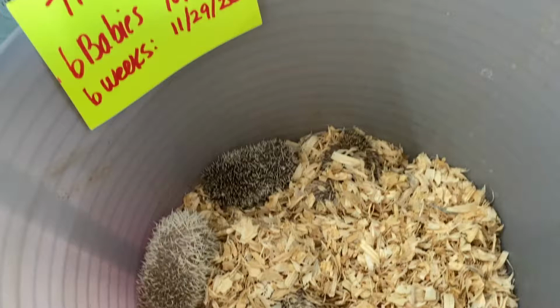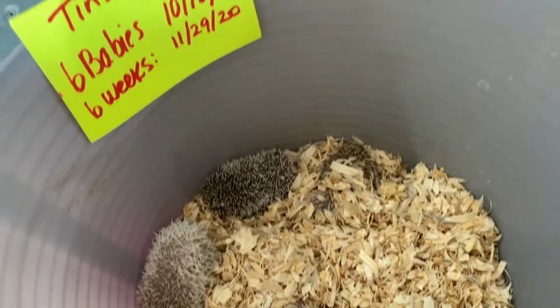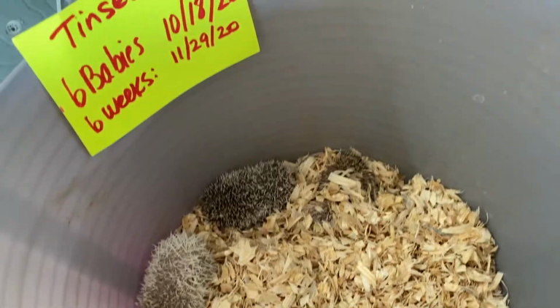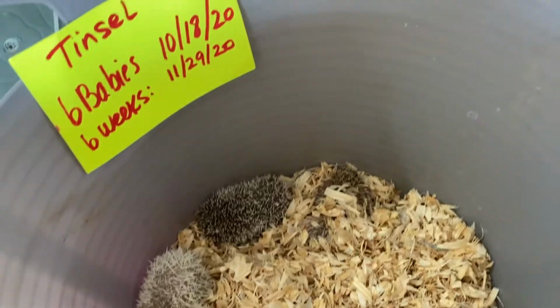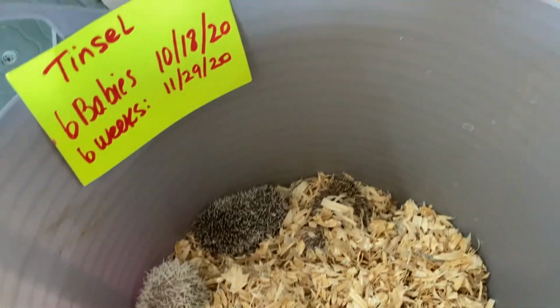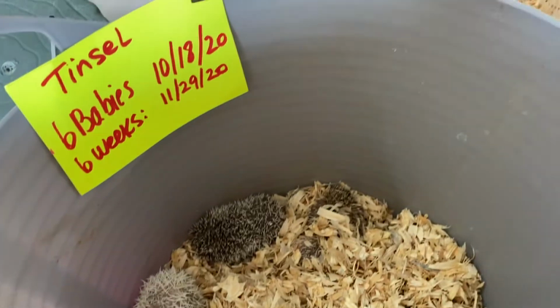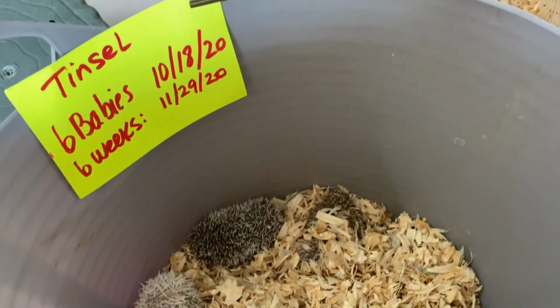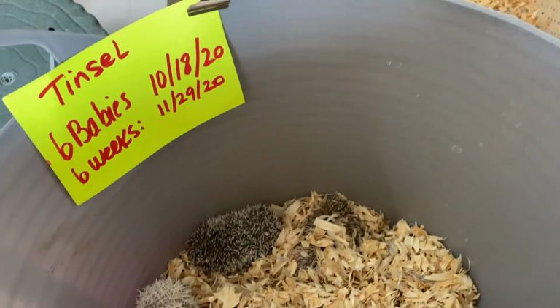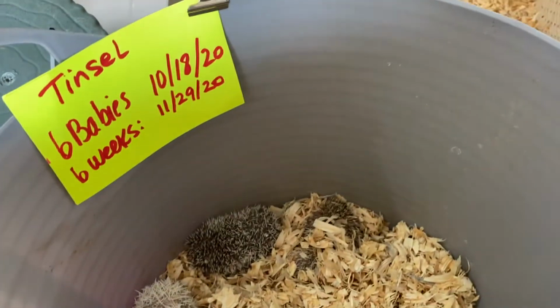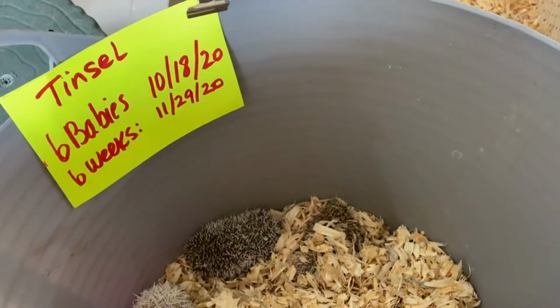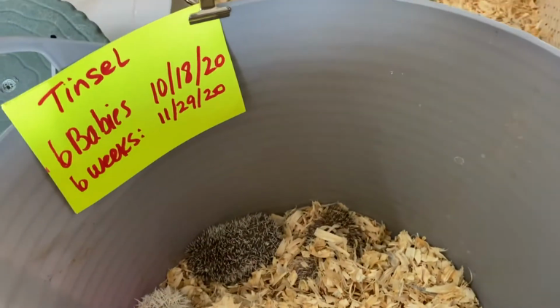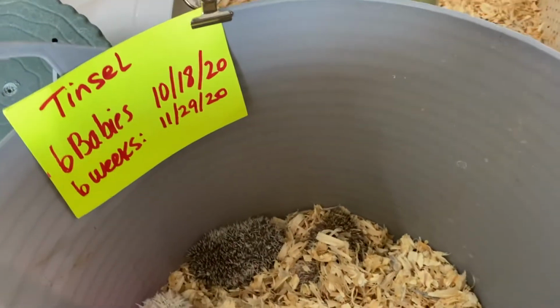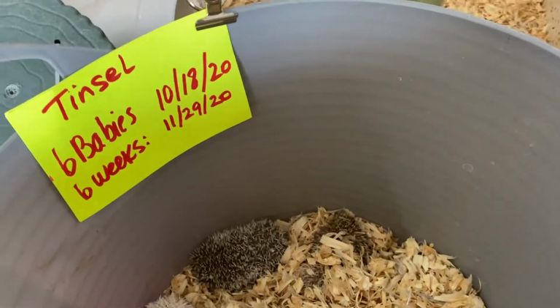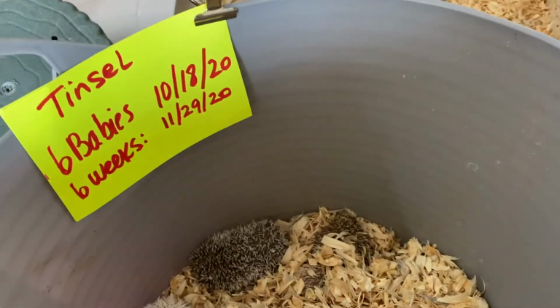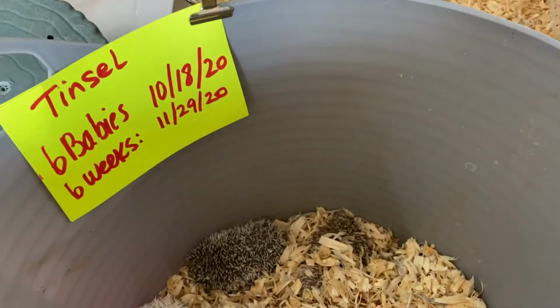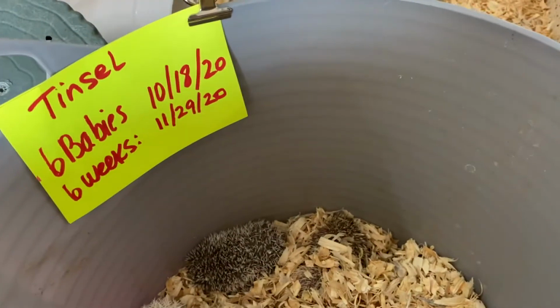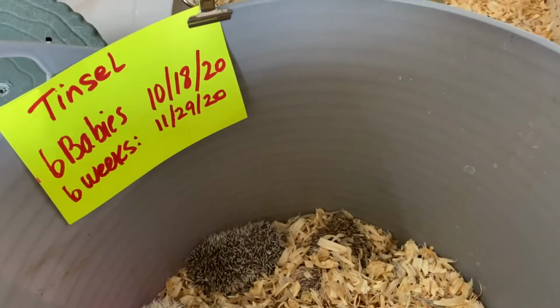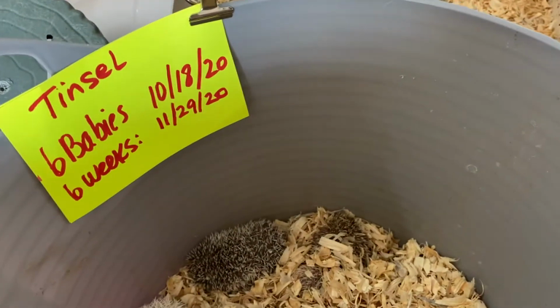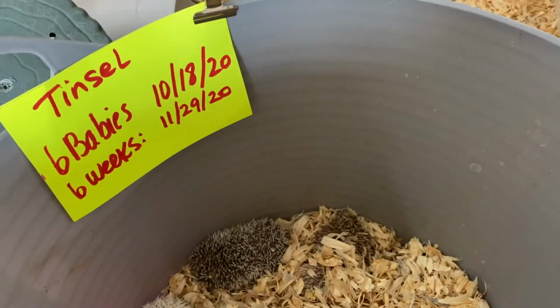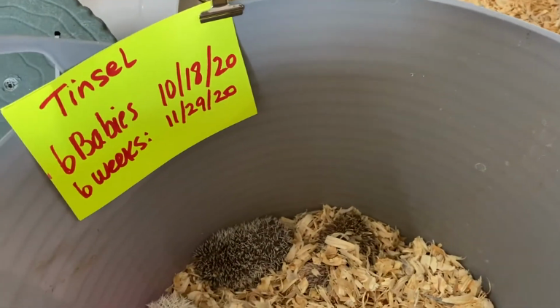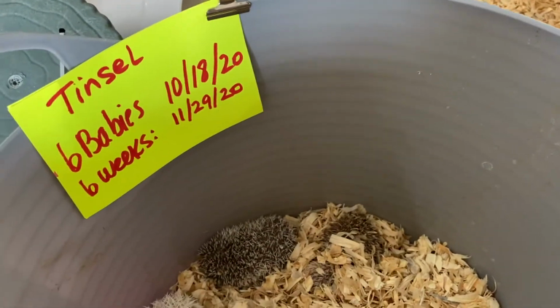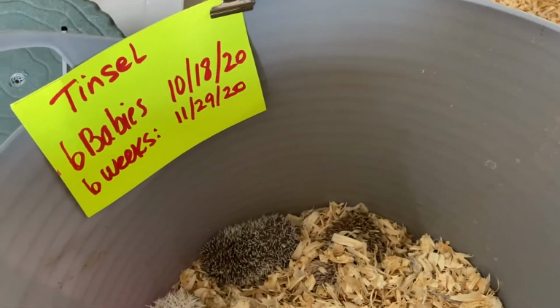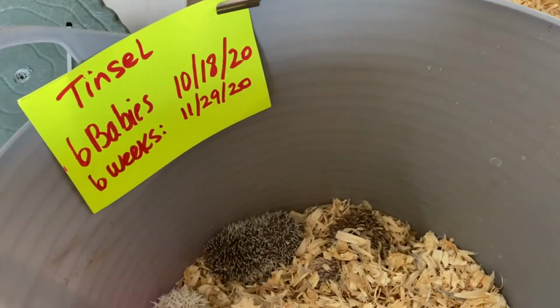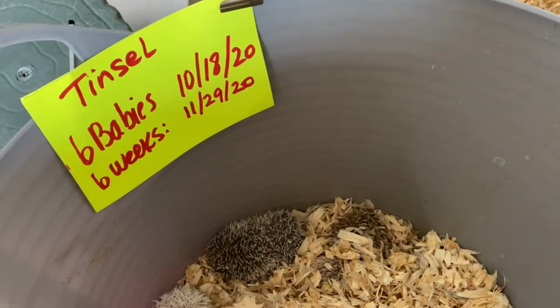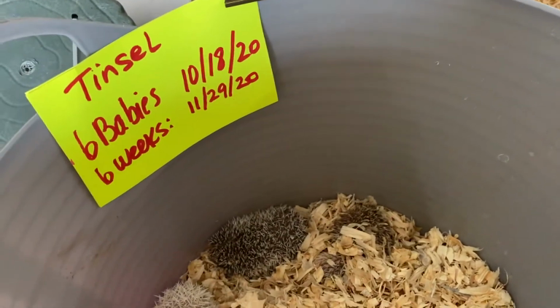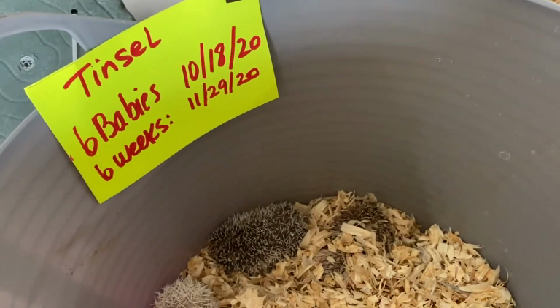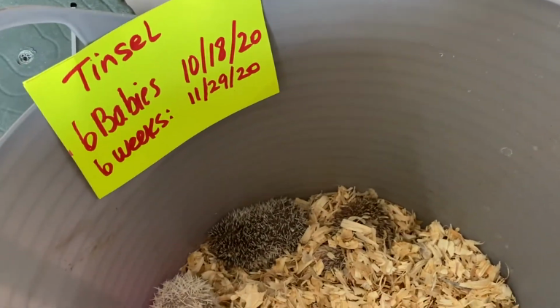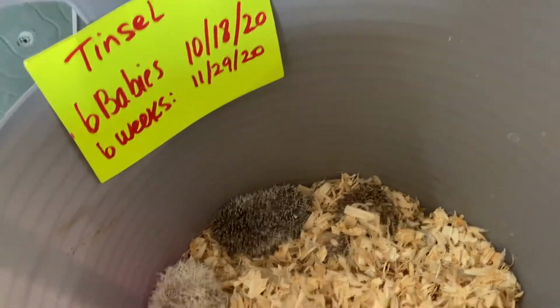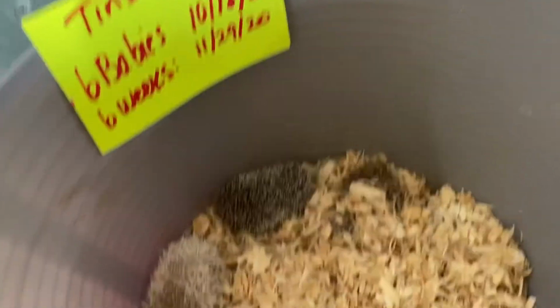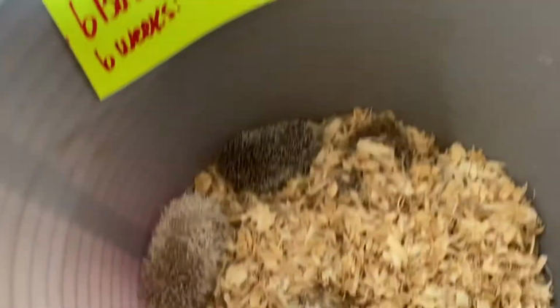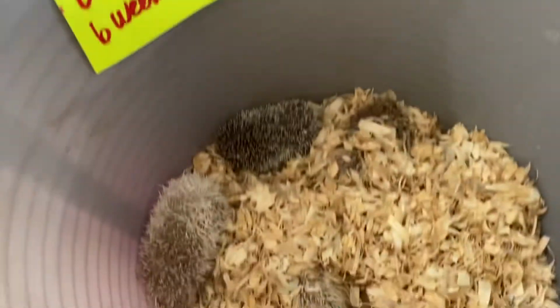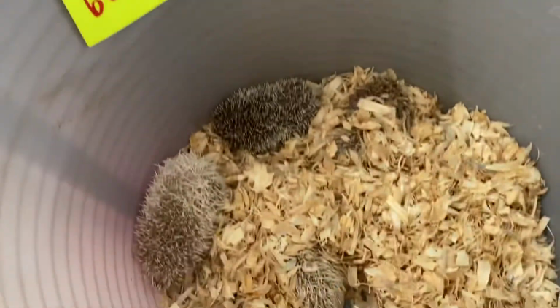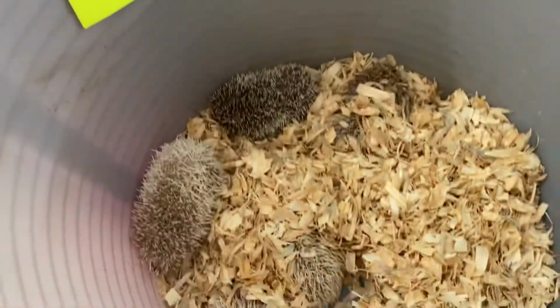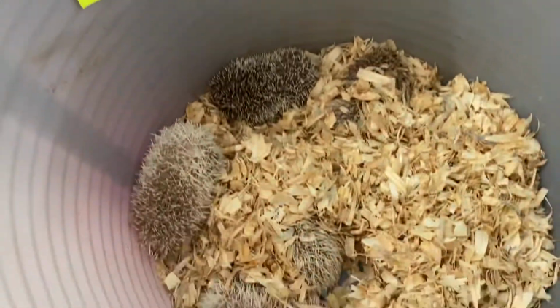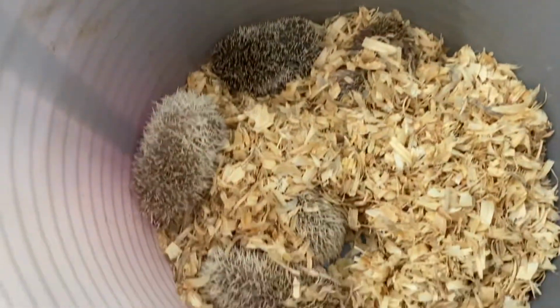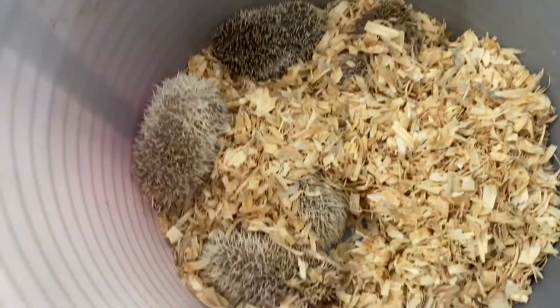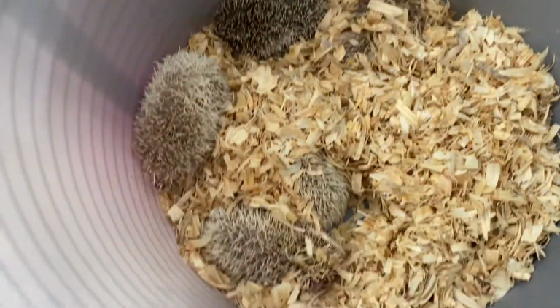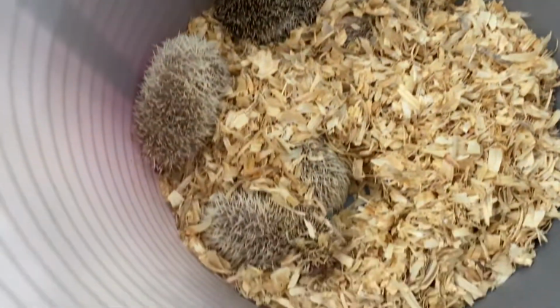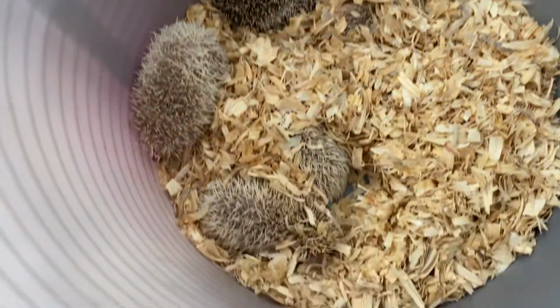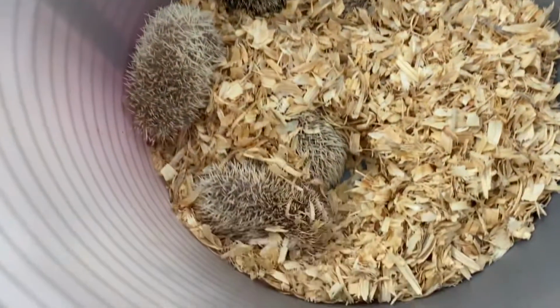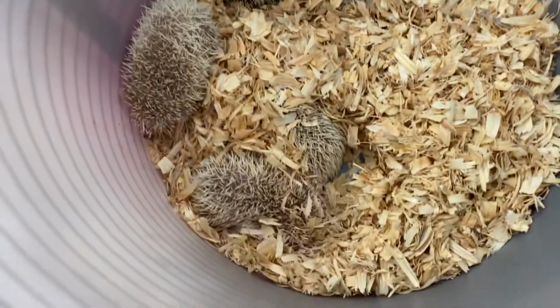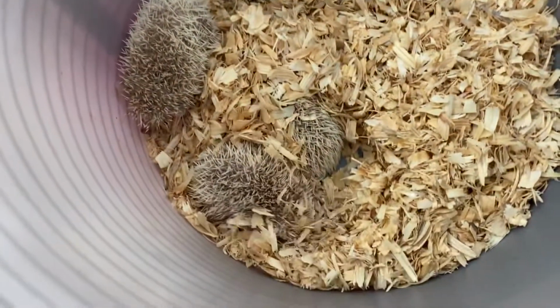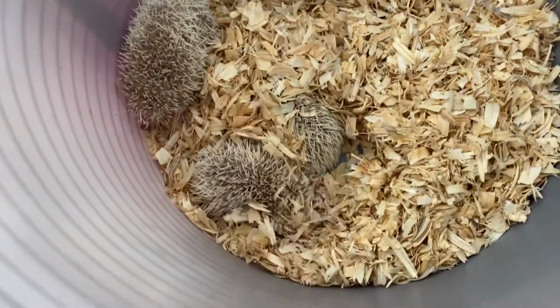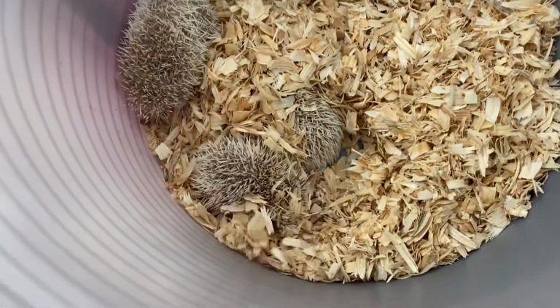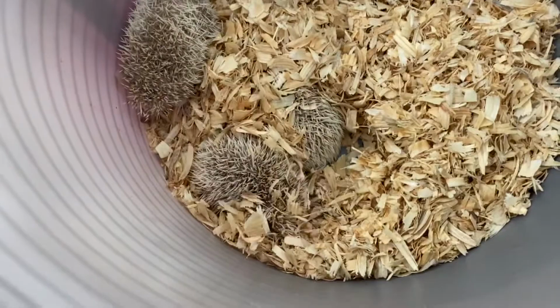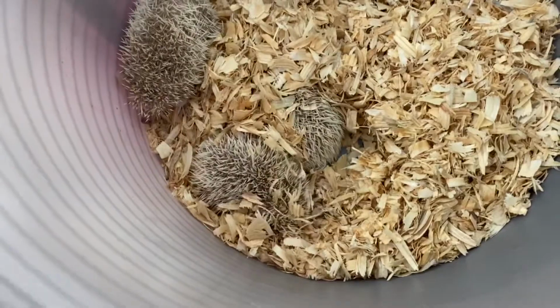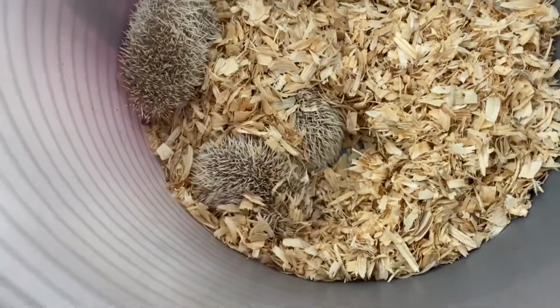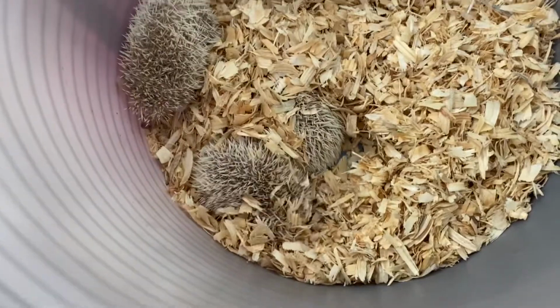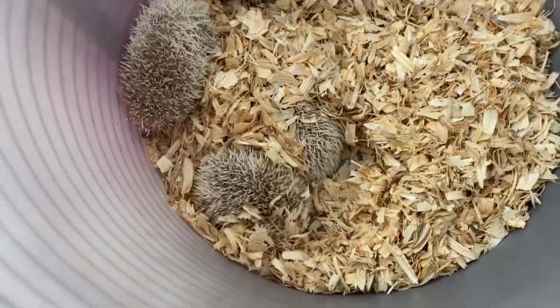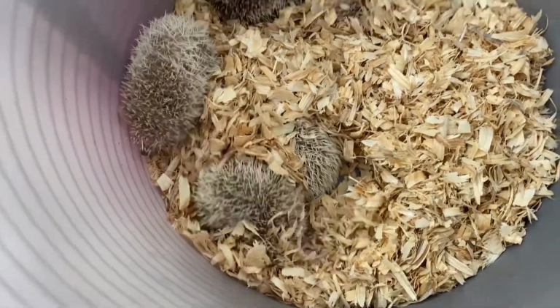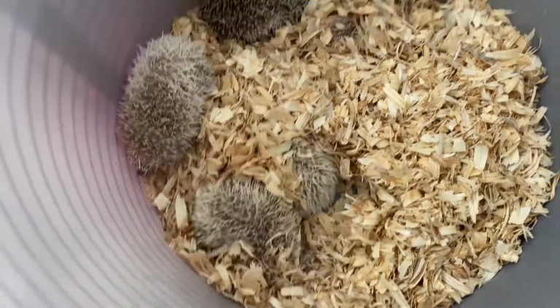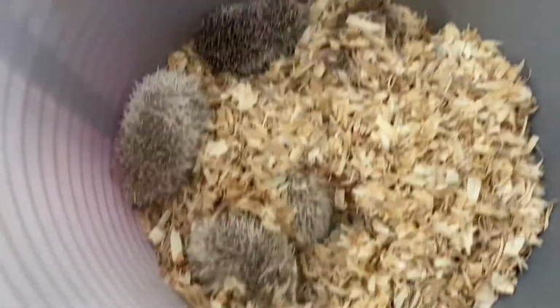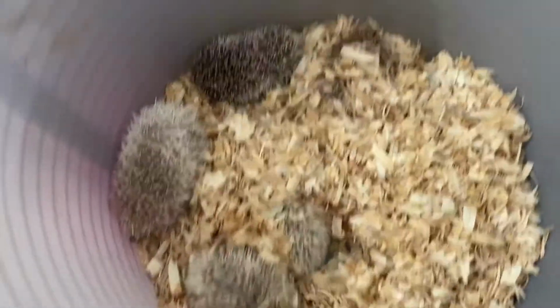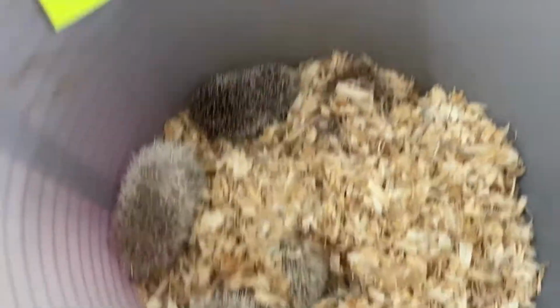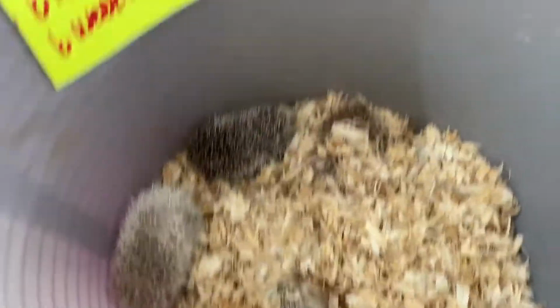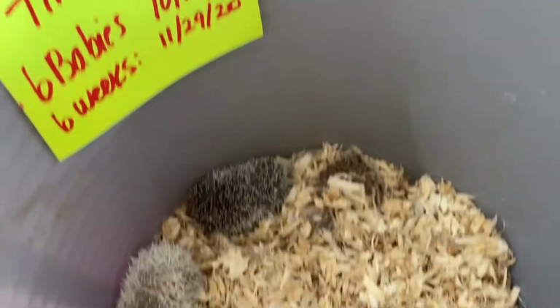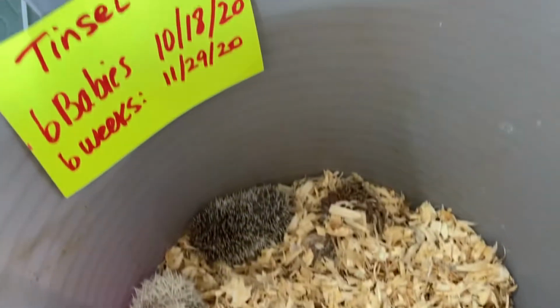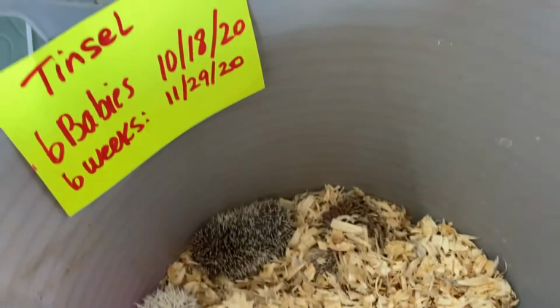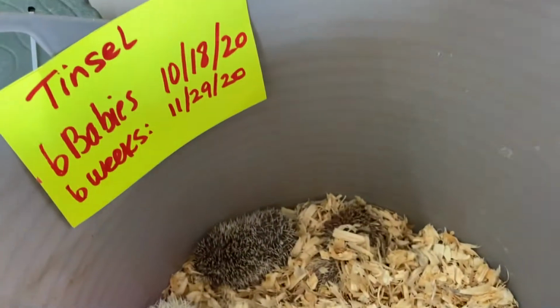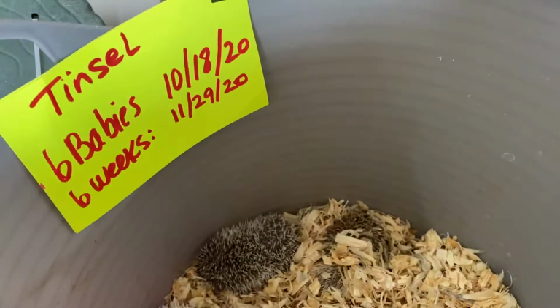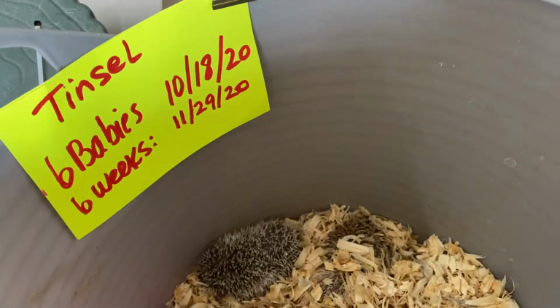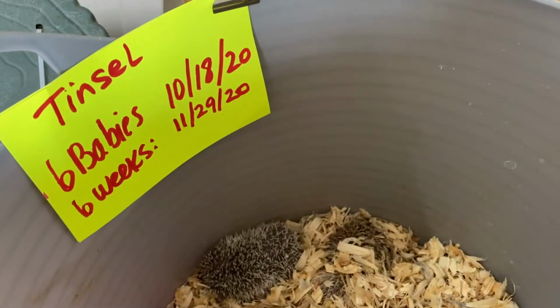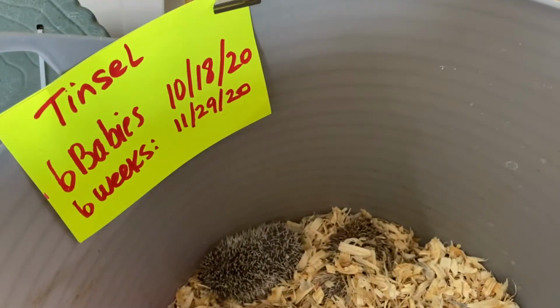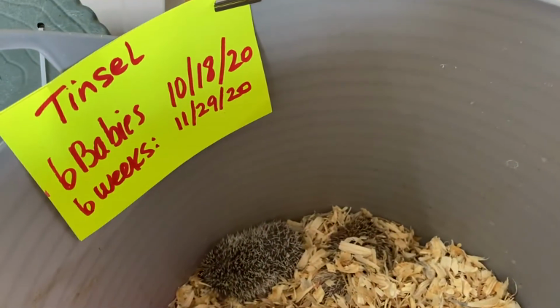Hi! Today is December 2nd and I've got Tinsel's babies — six of them, born on October 18th.